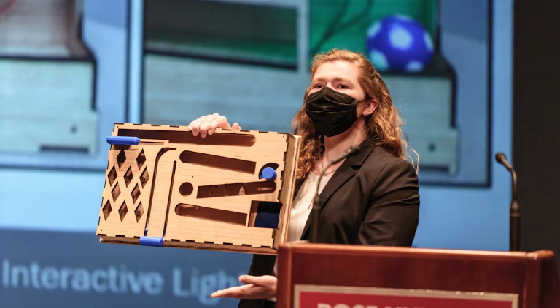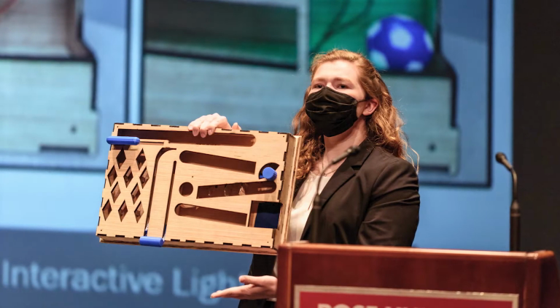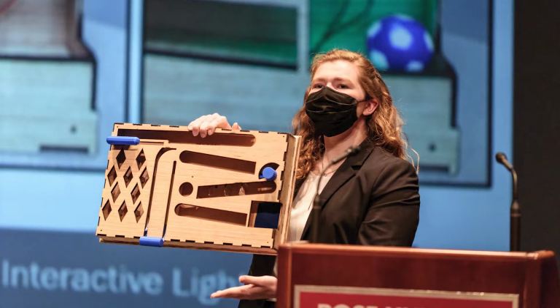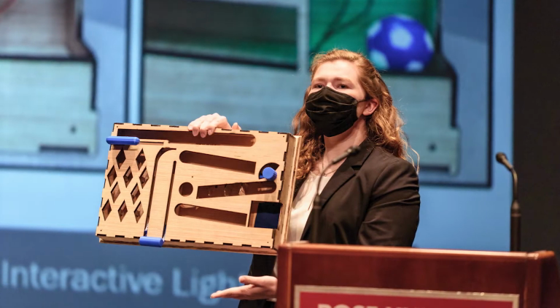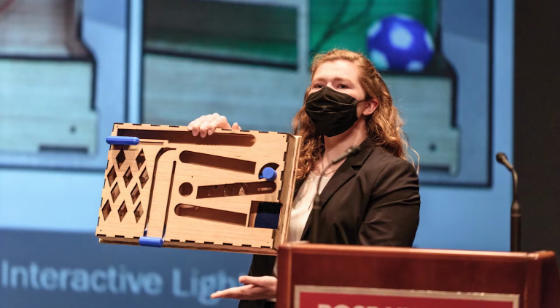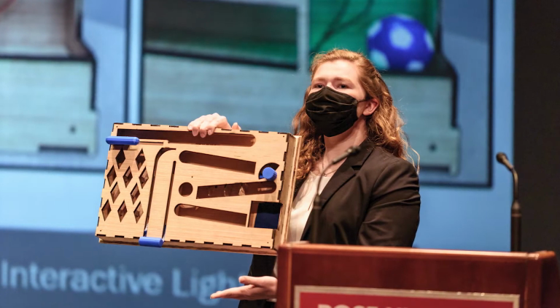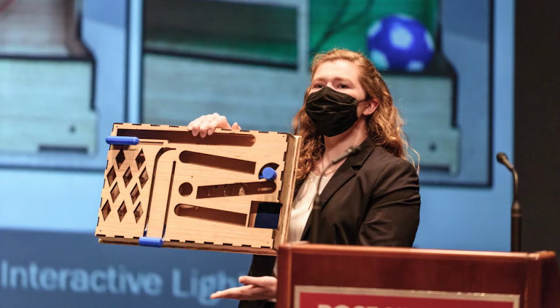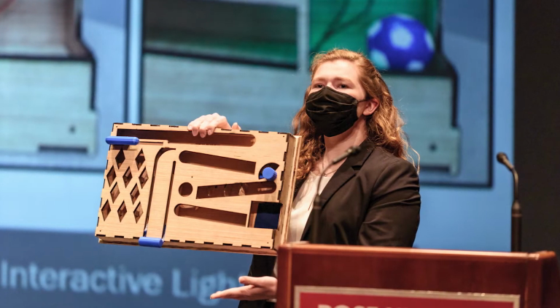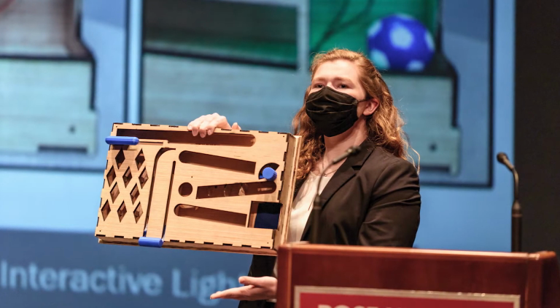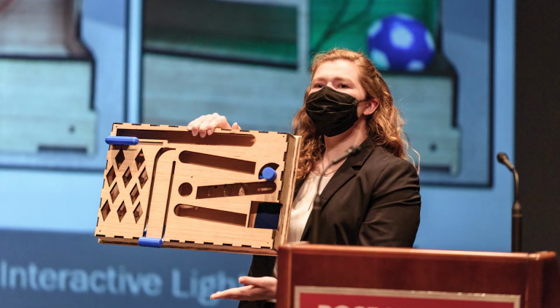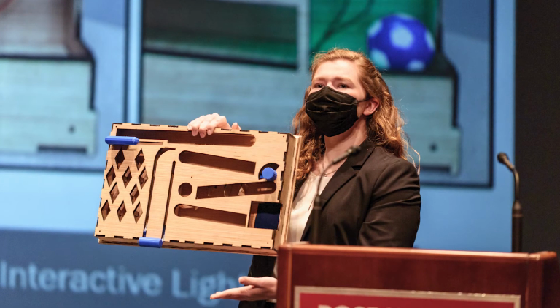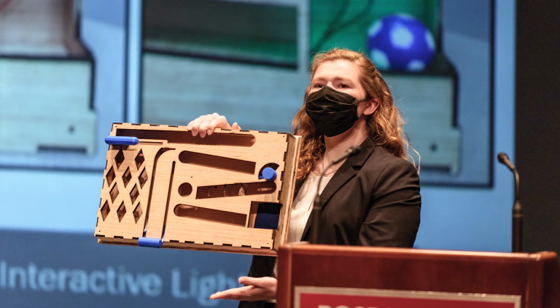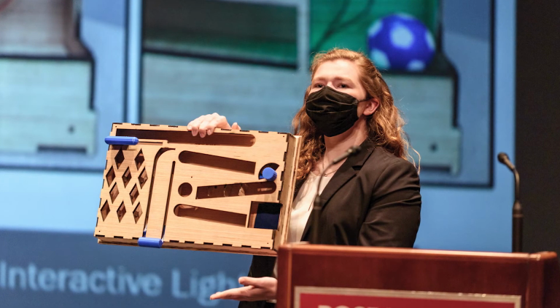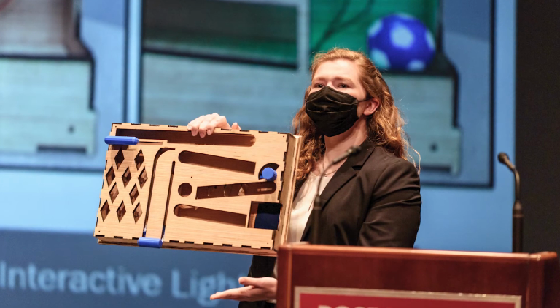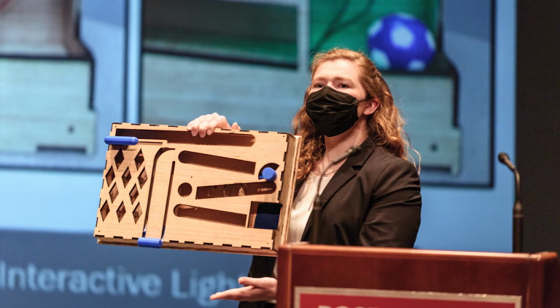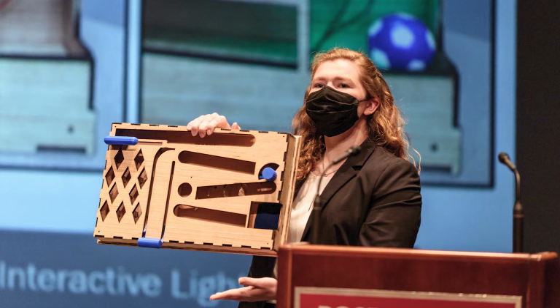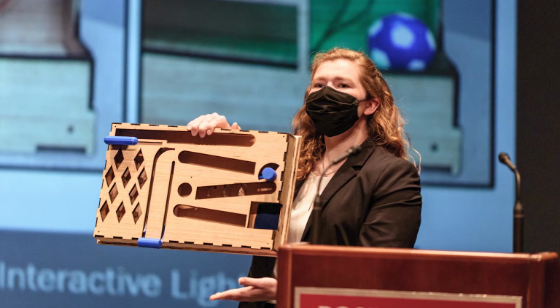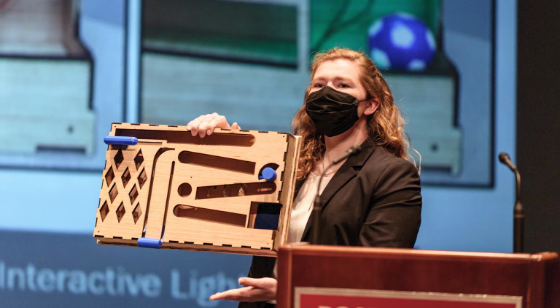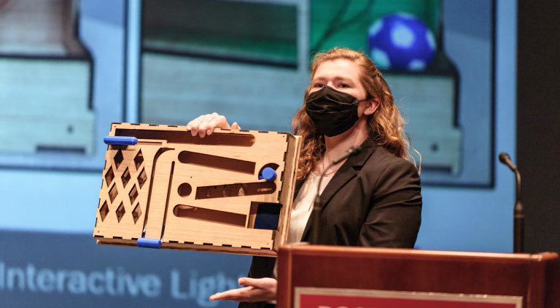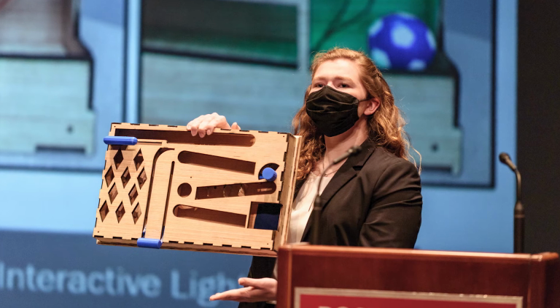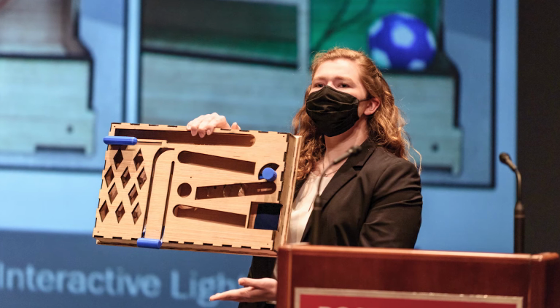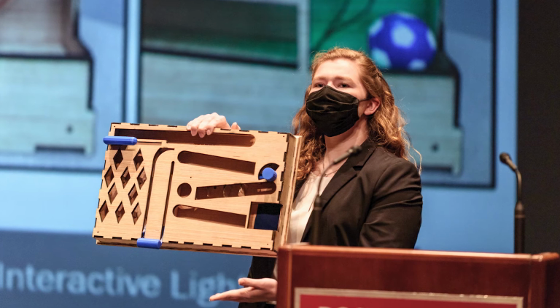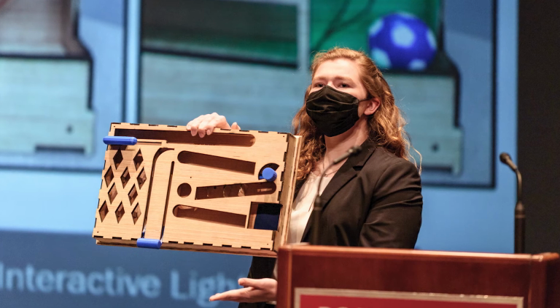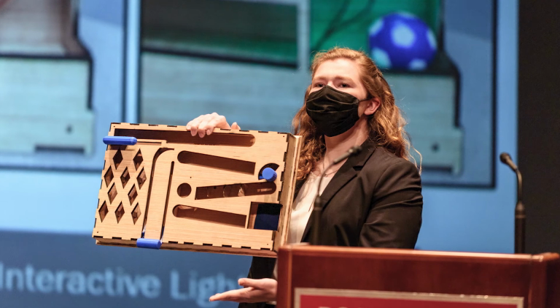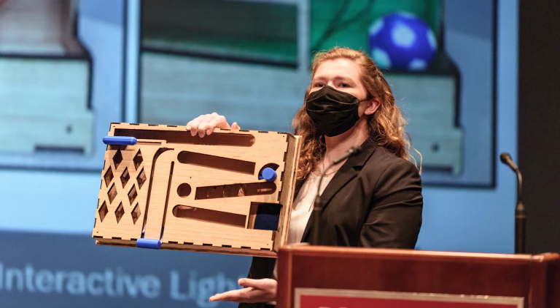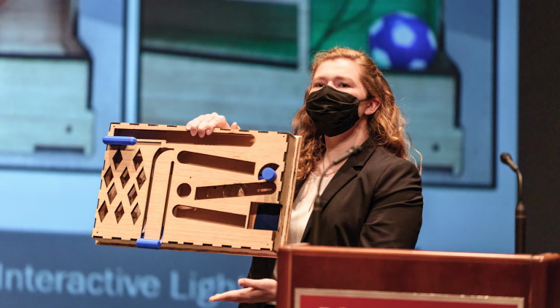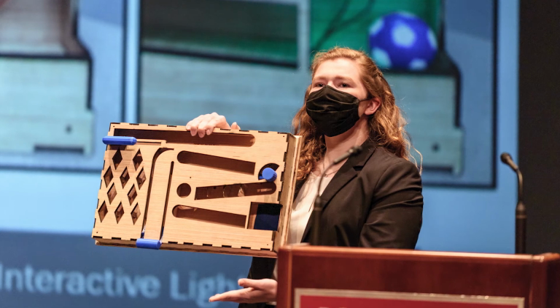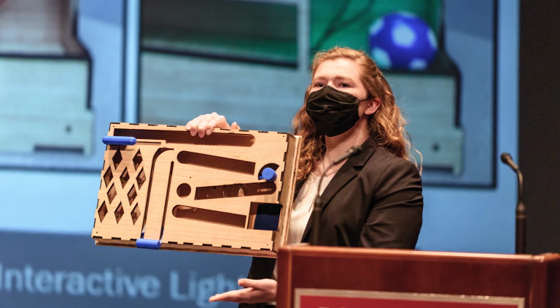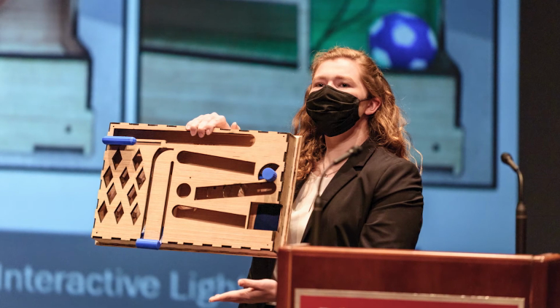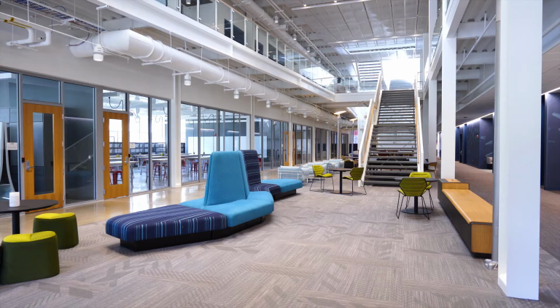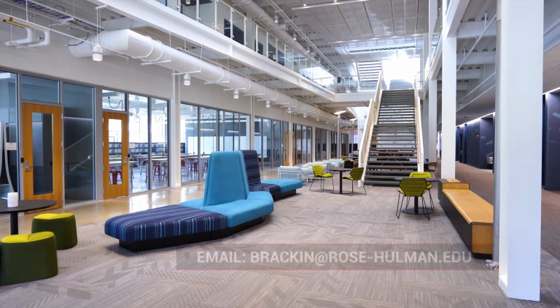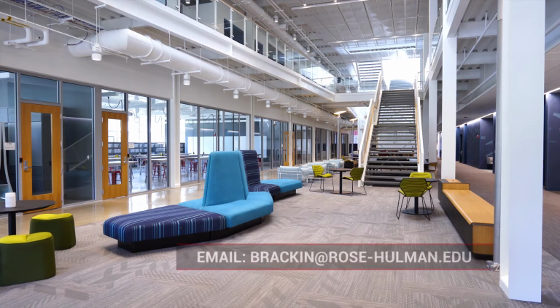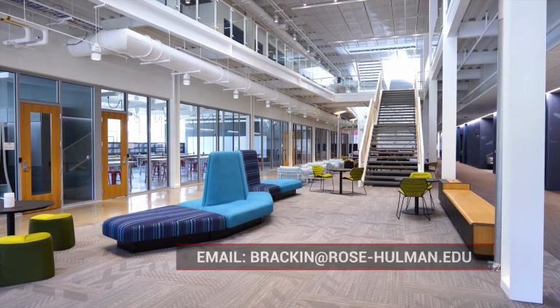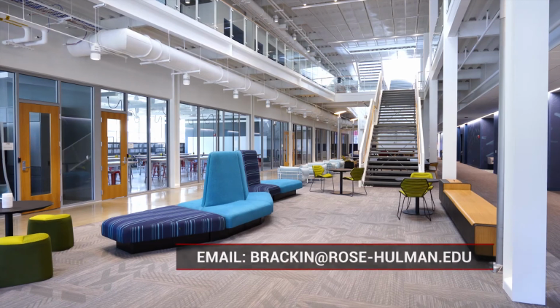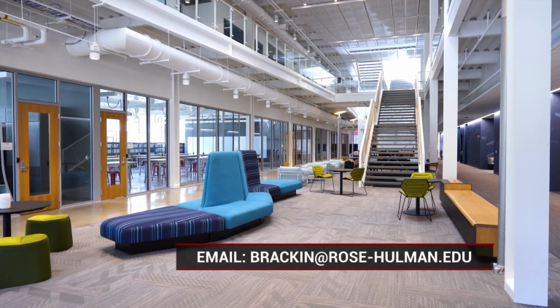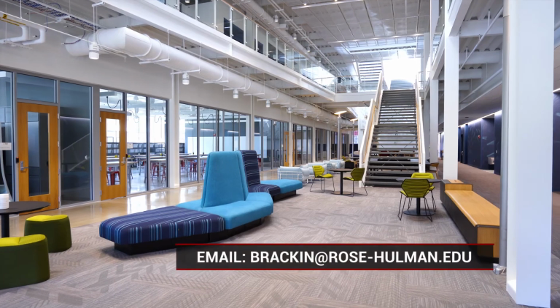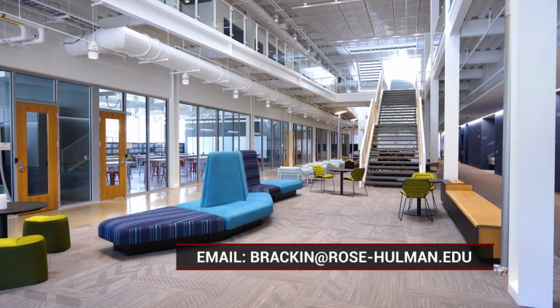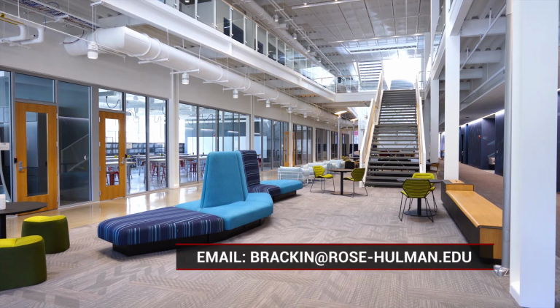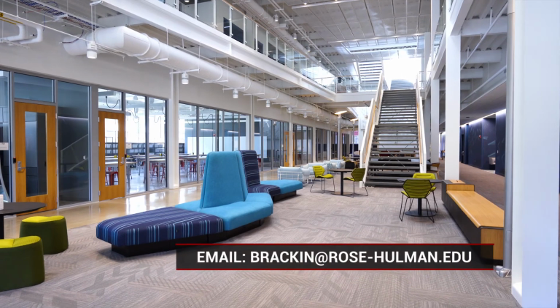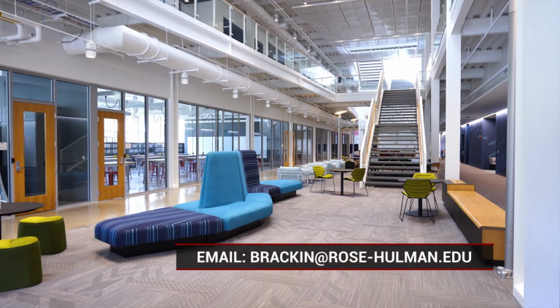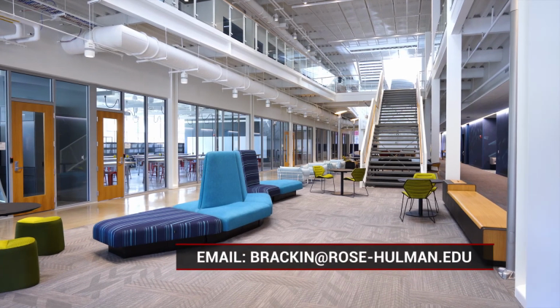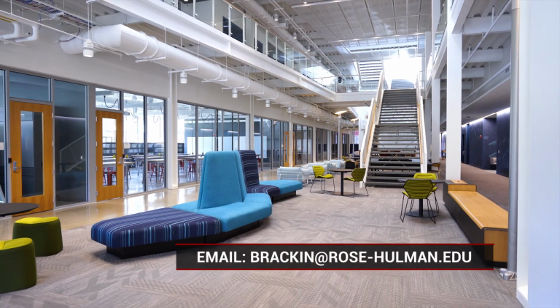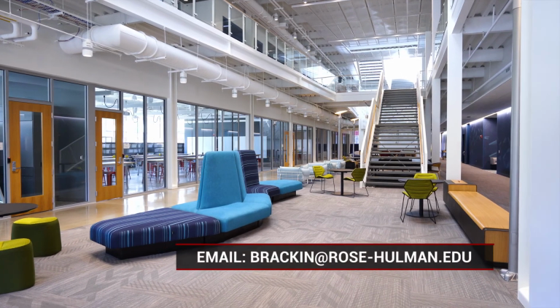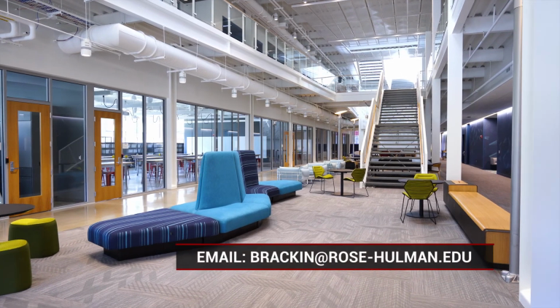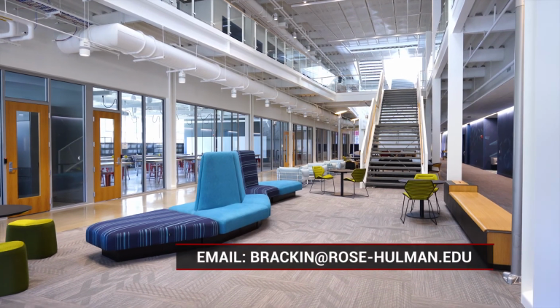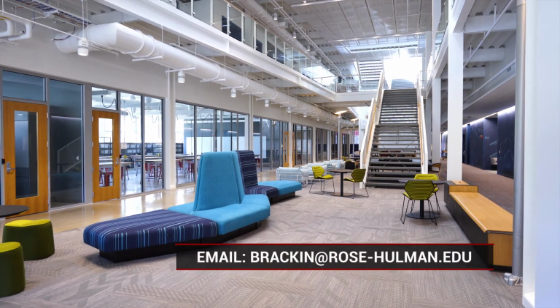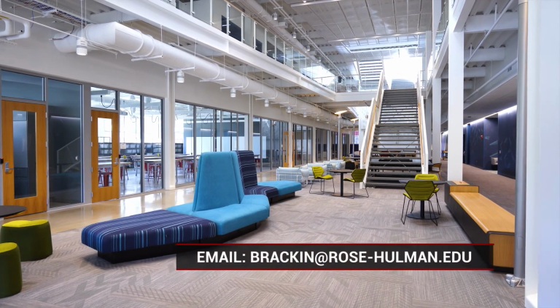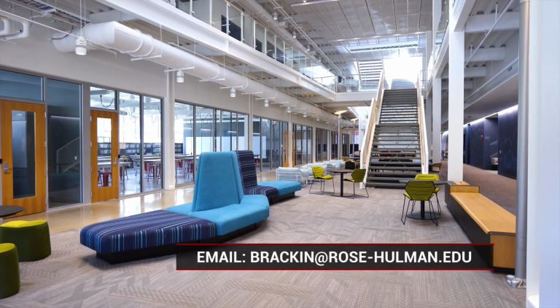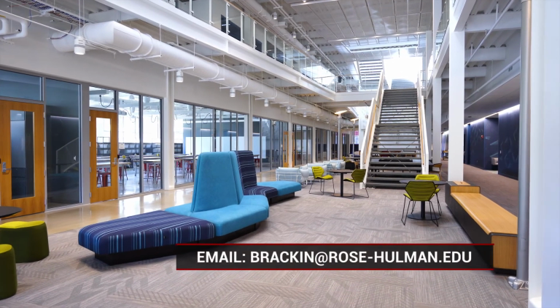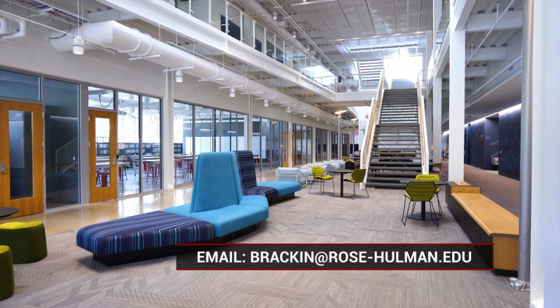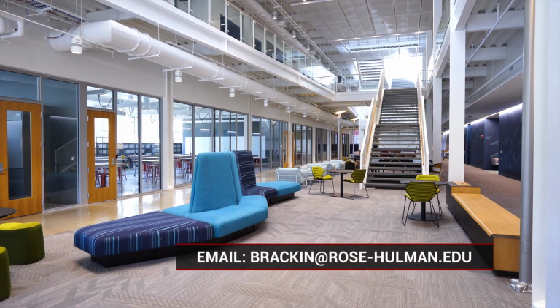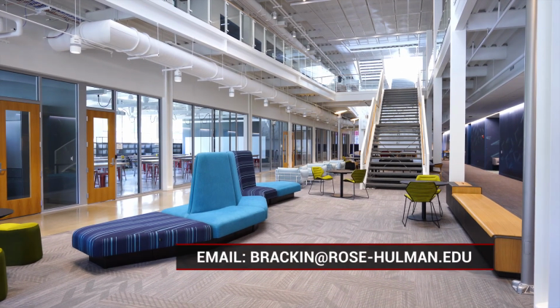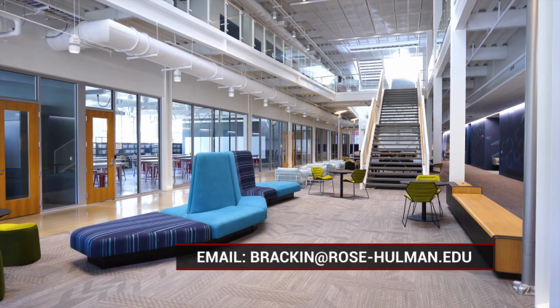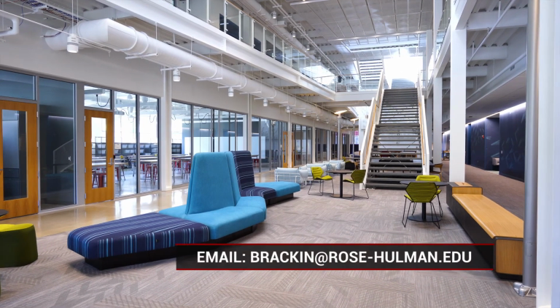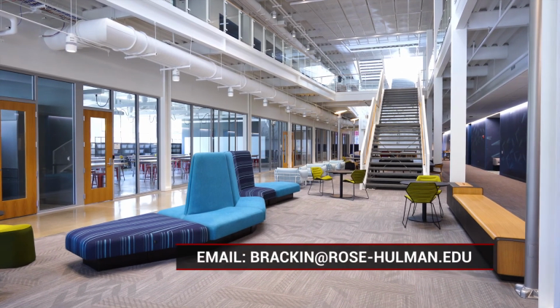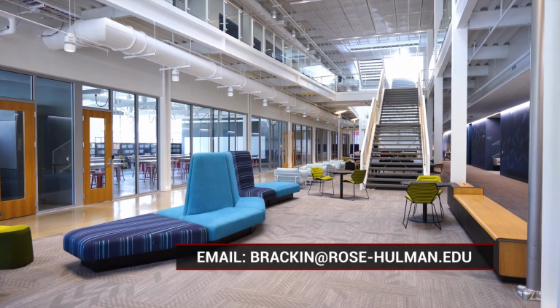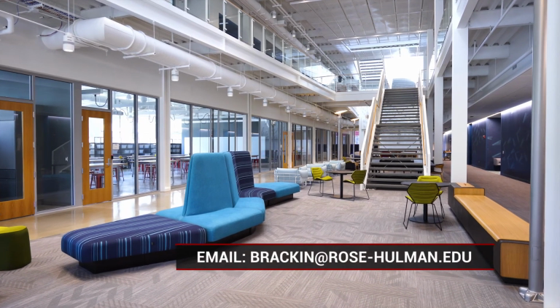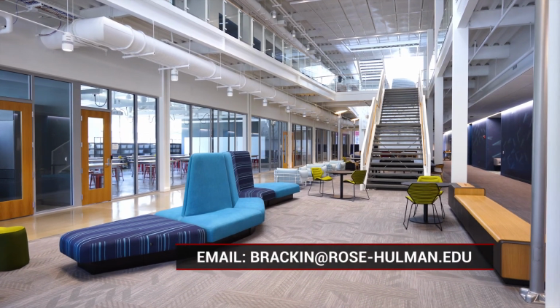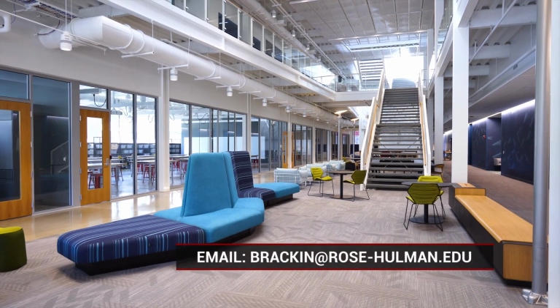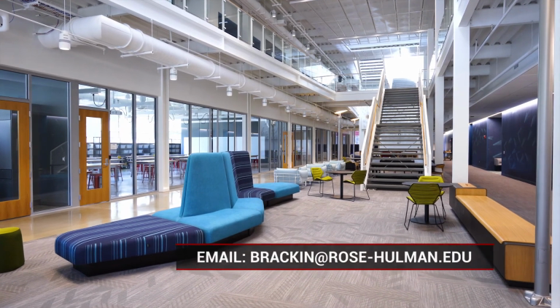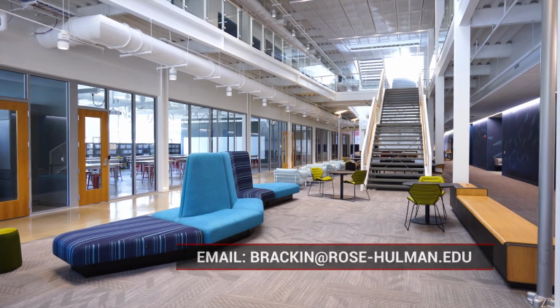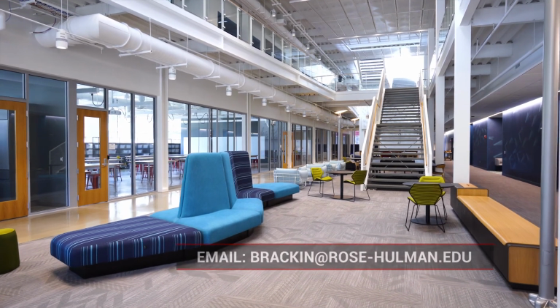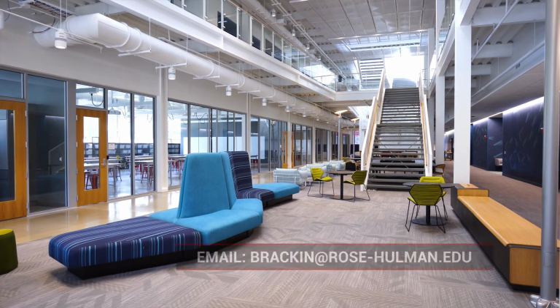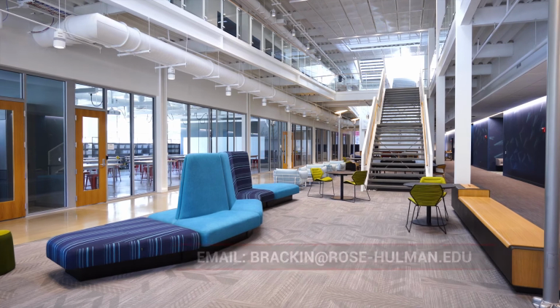If you would like to know more about engineering design at Rose-Hulman, feel free to reach out. We look forward to seeing you.